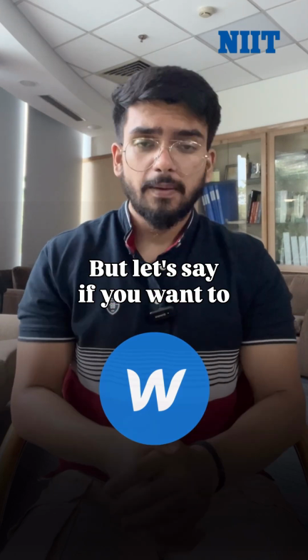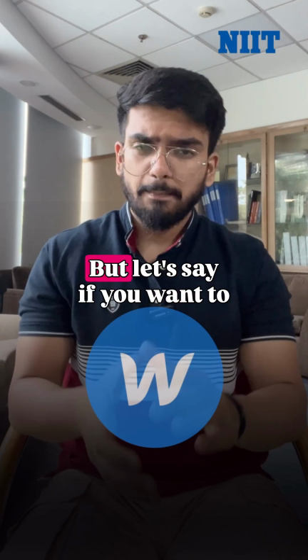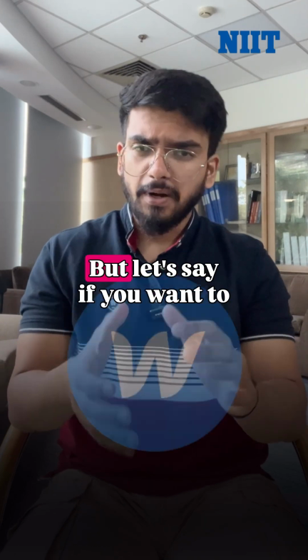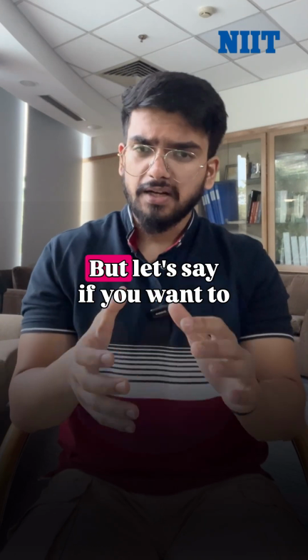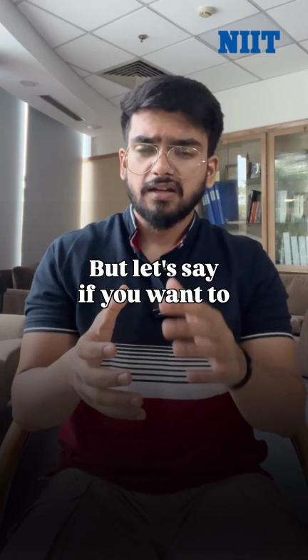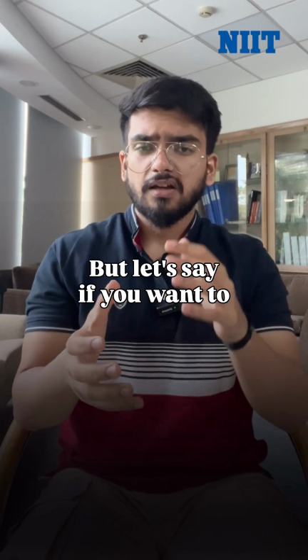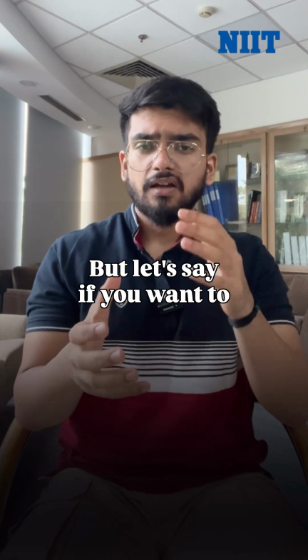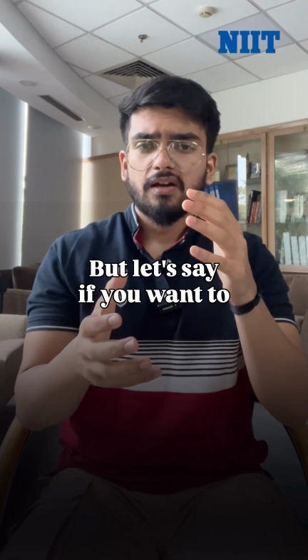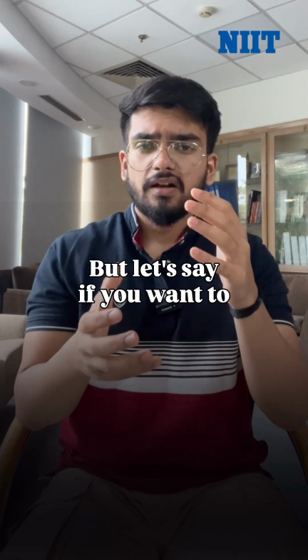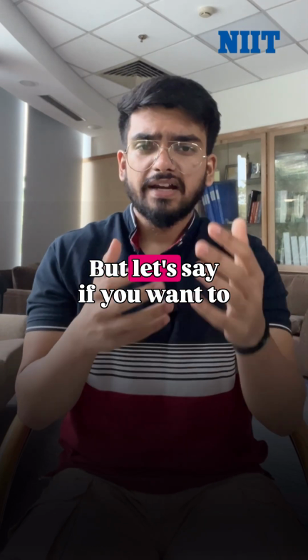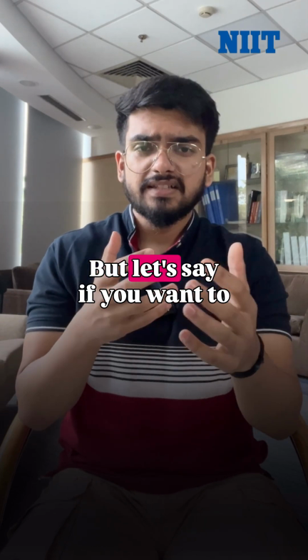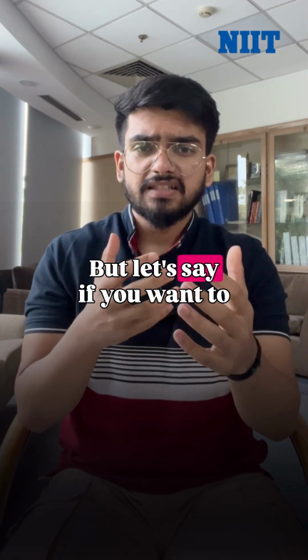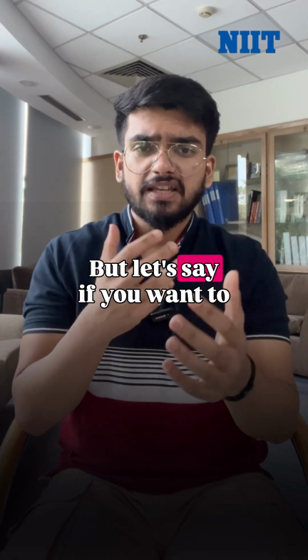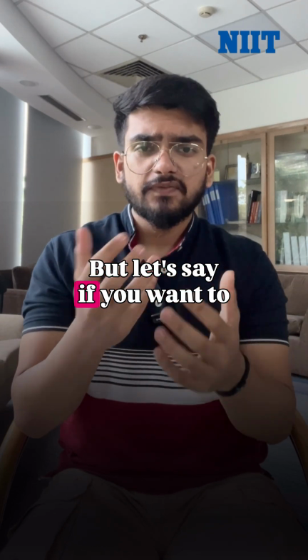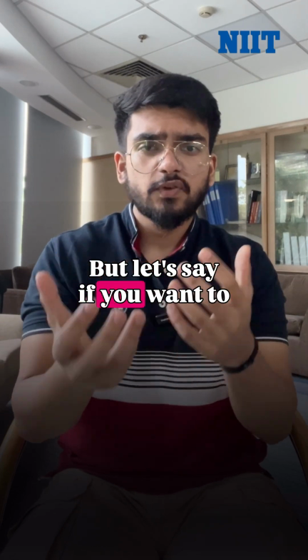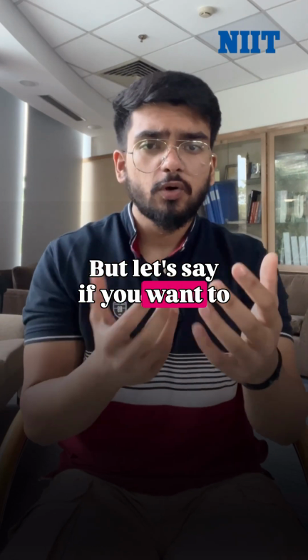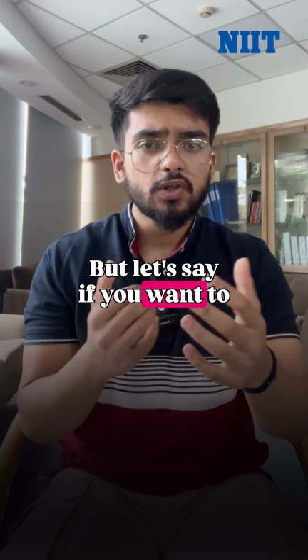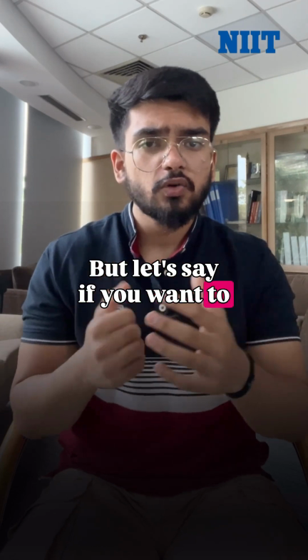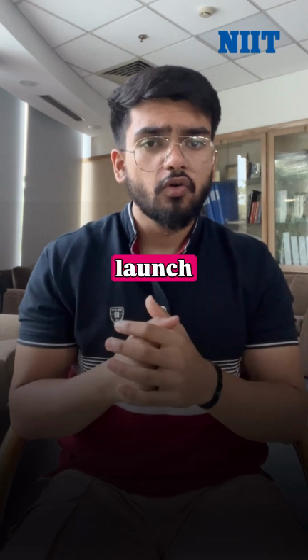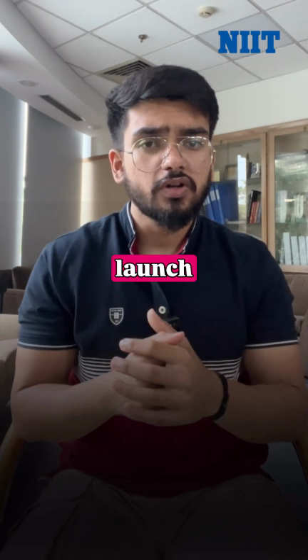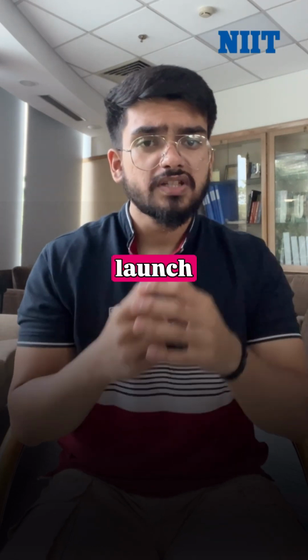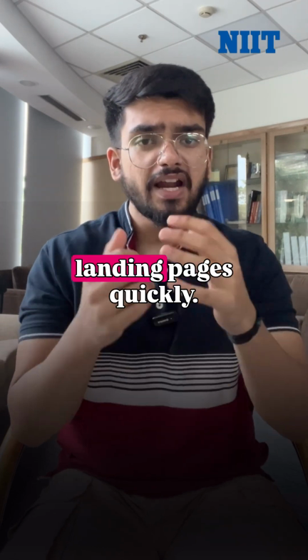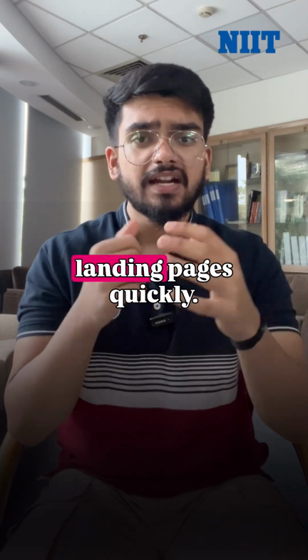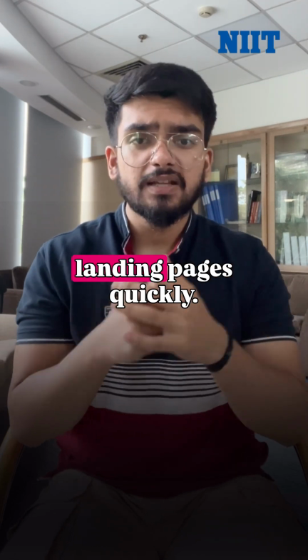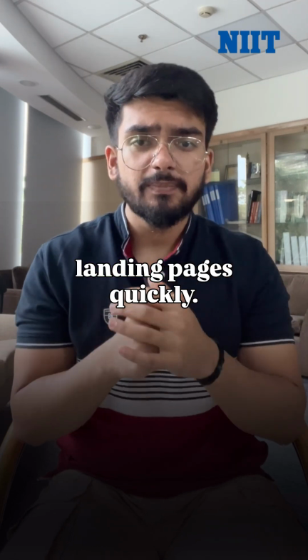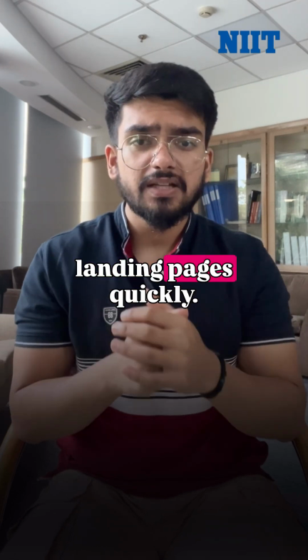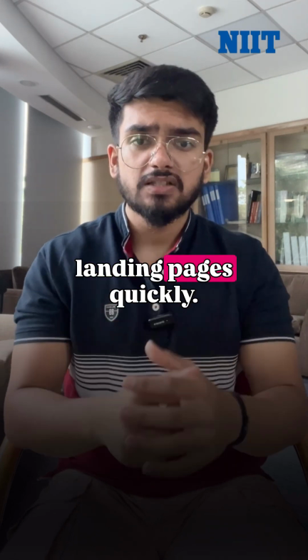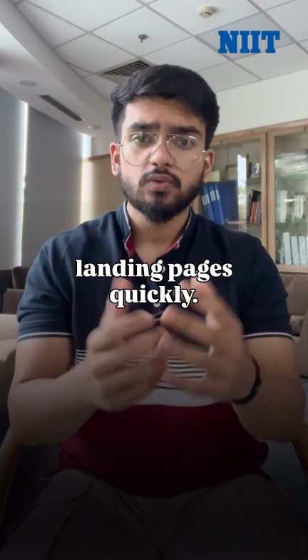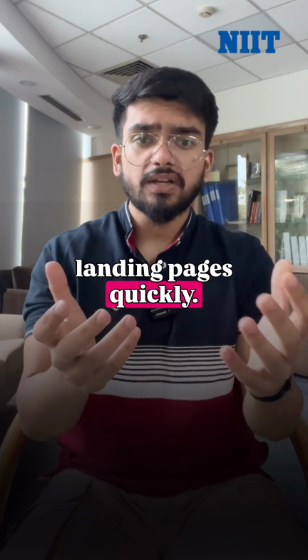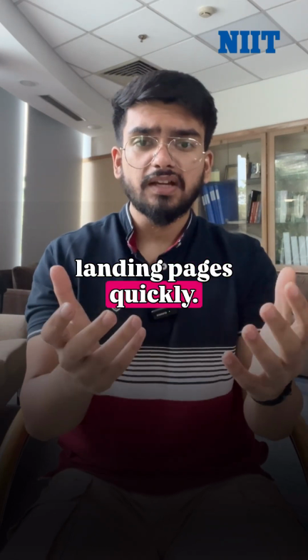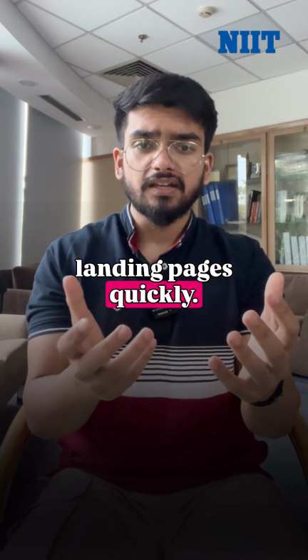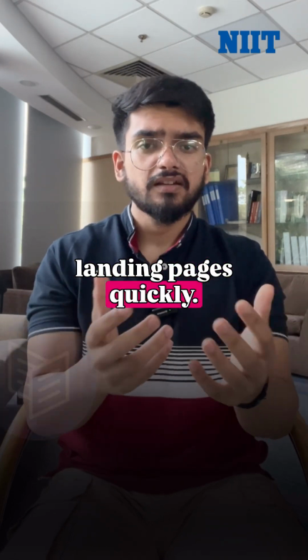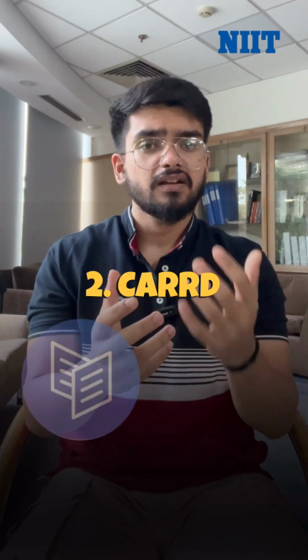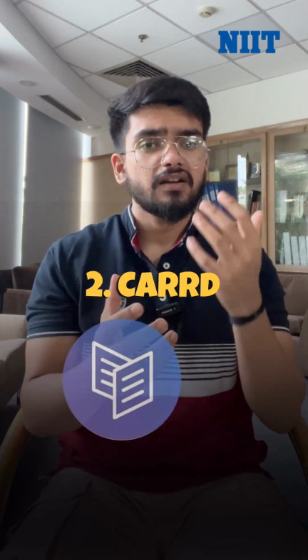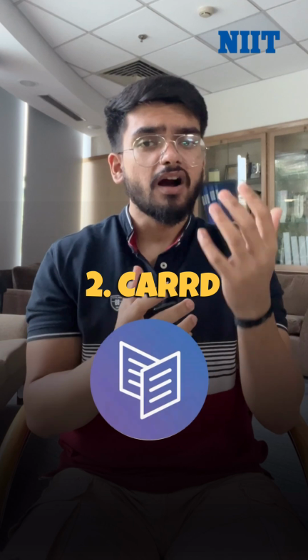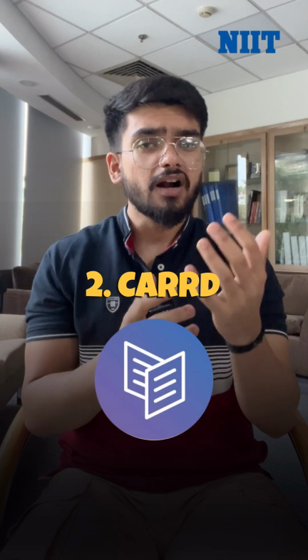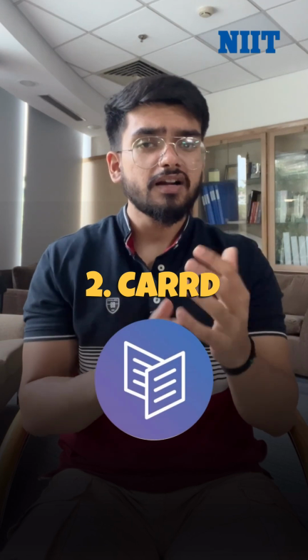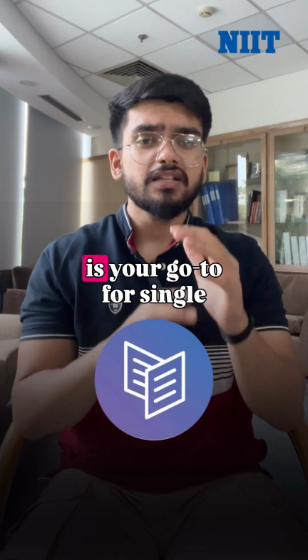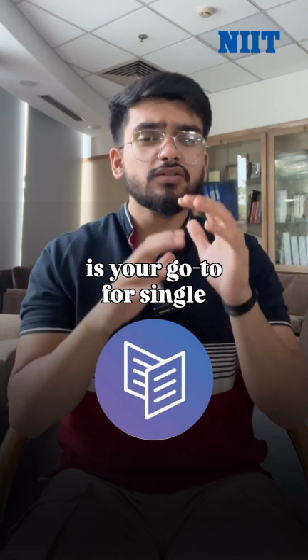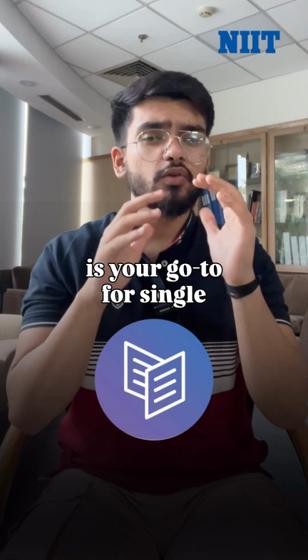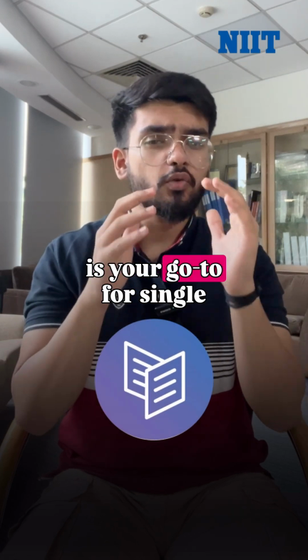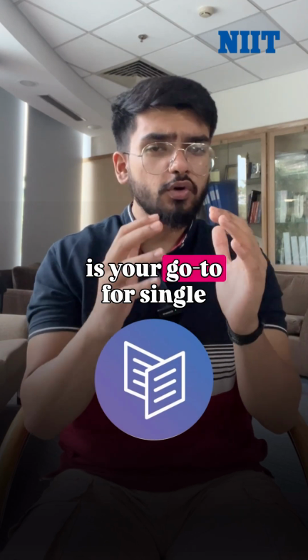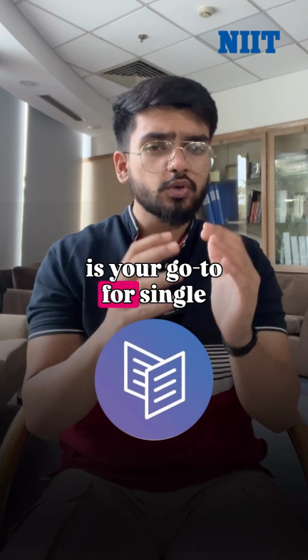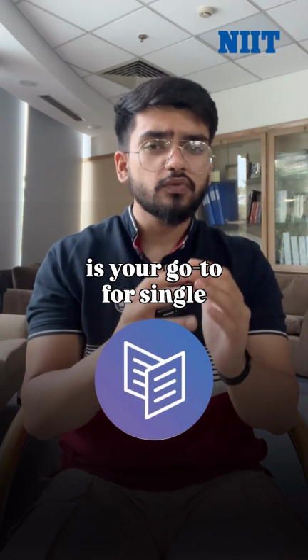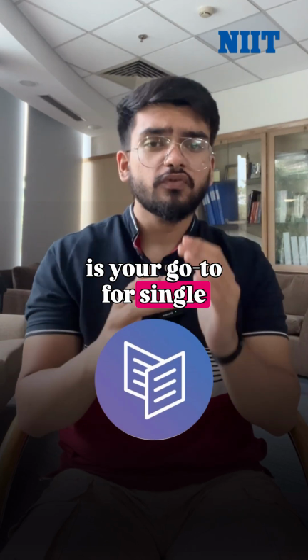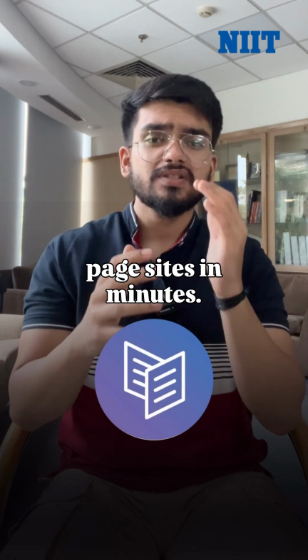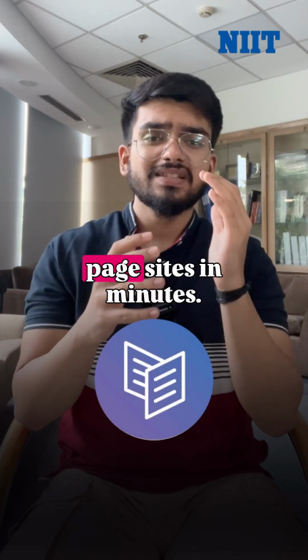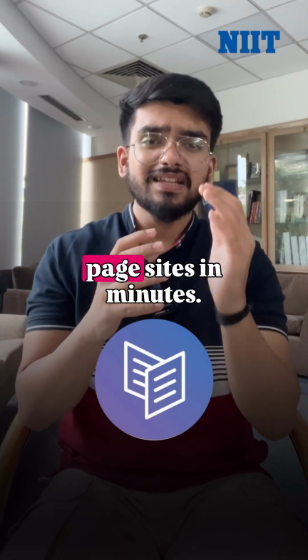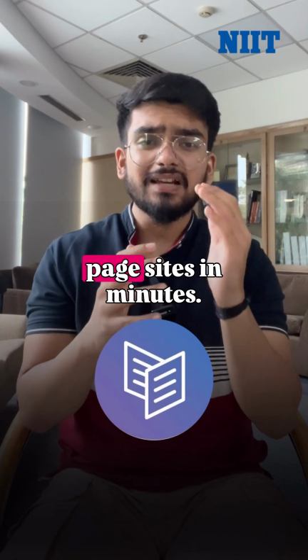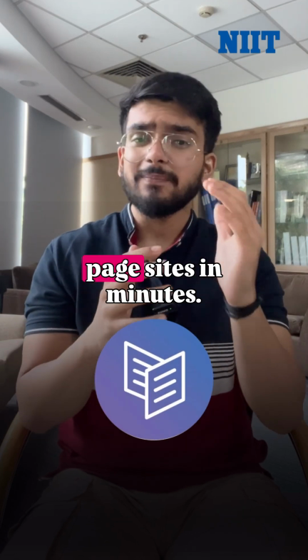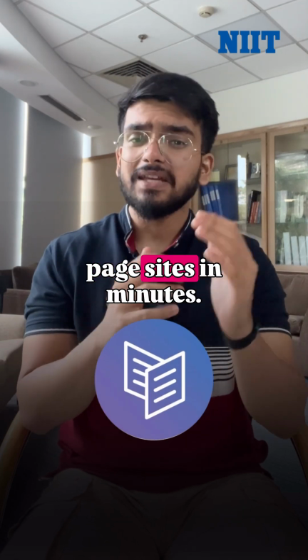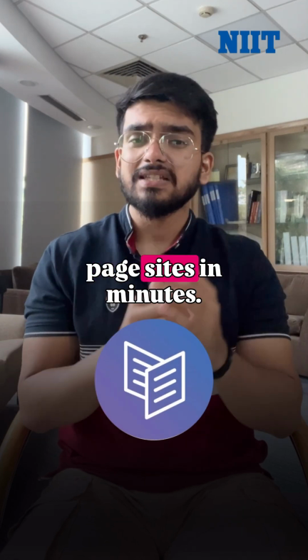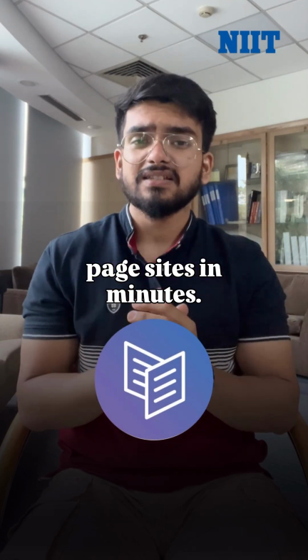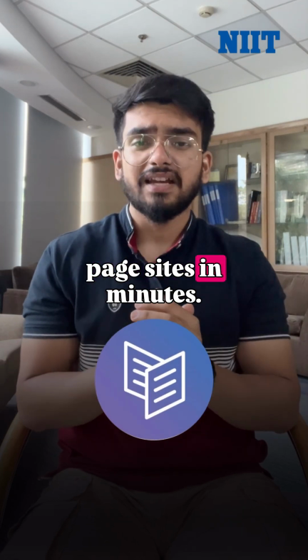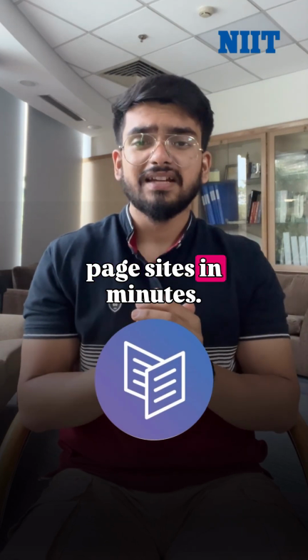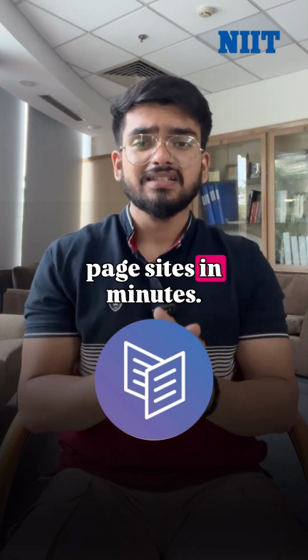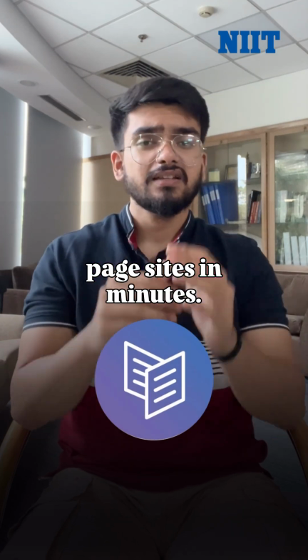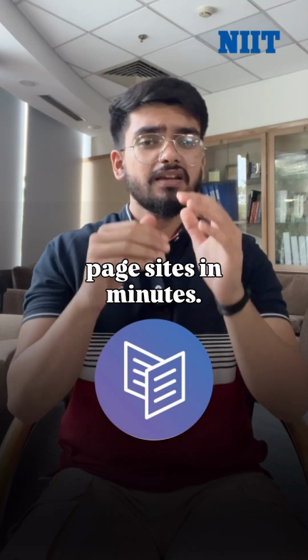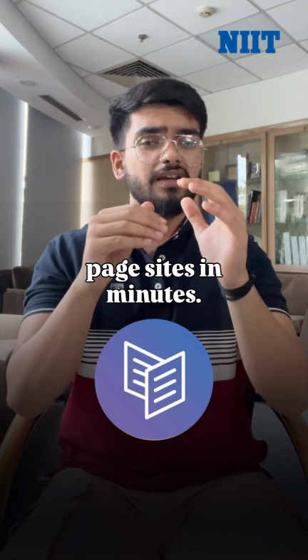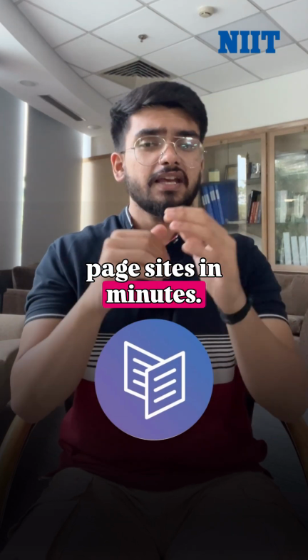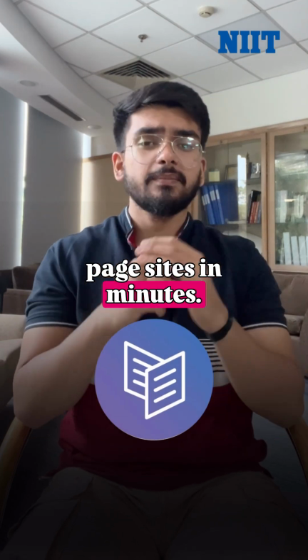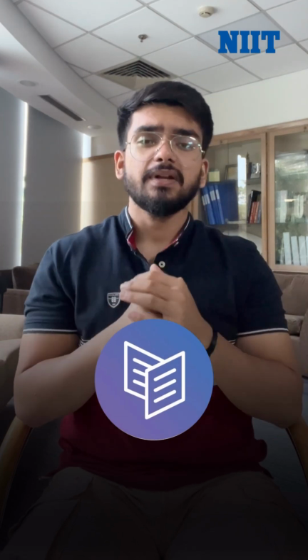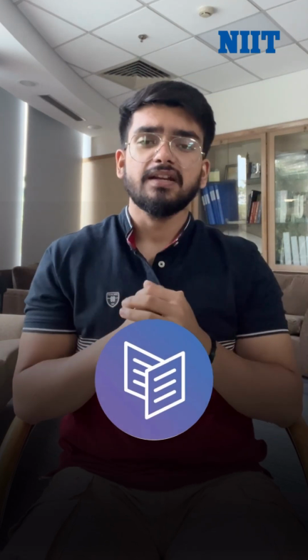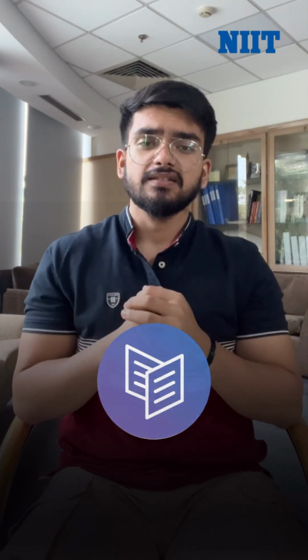But if you want to launch landing pages quickly, Card is your go-to for single-page sites in minutes.